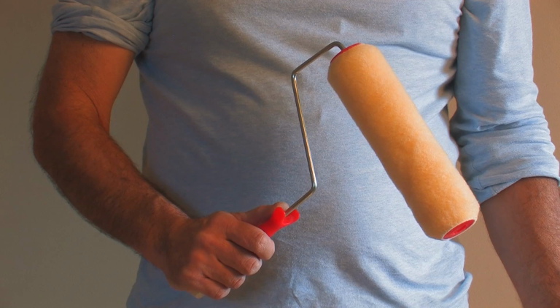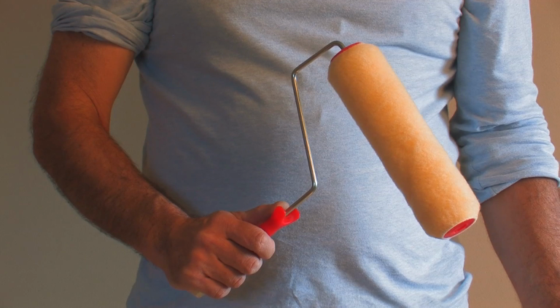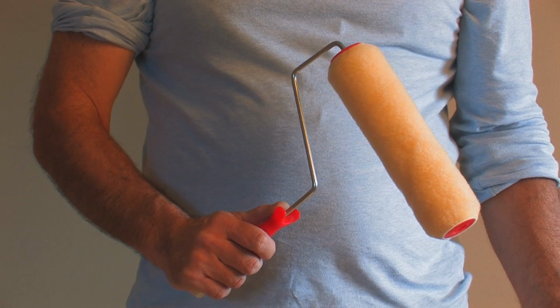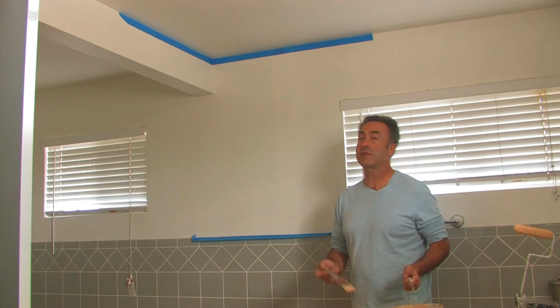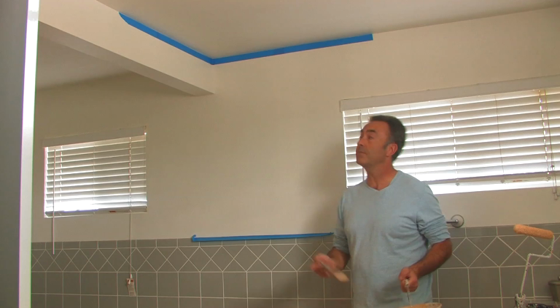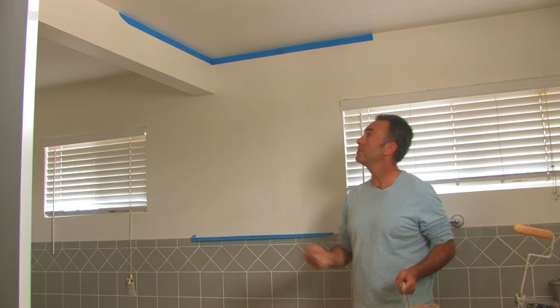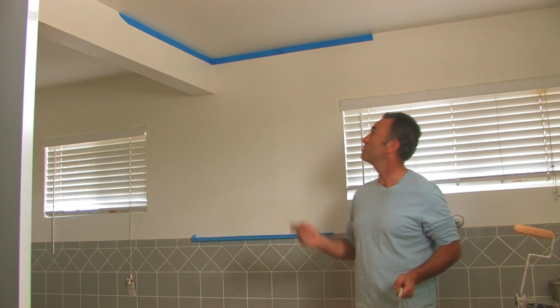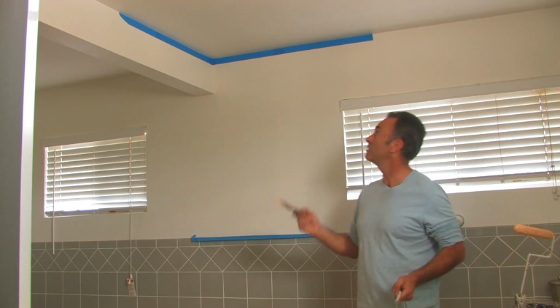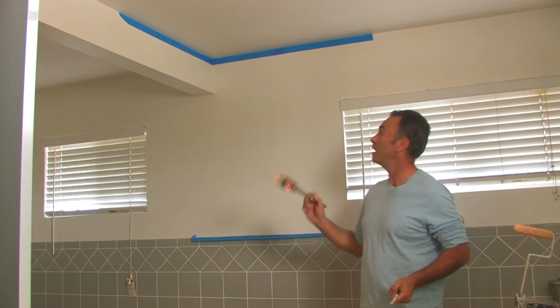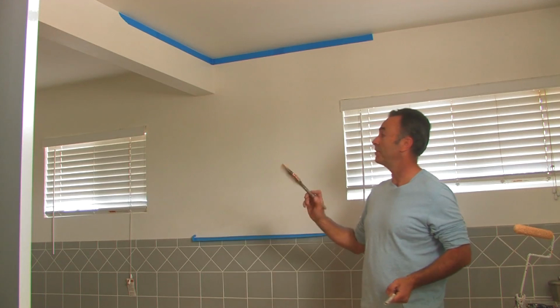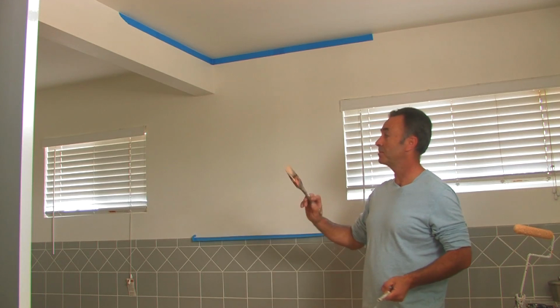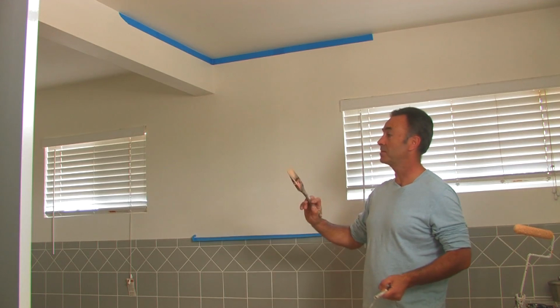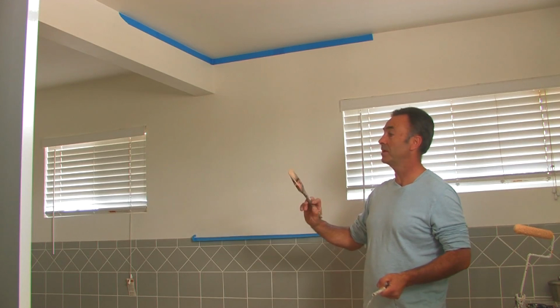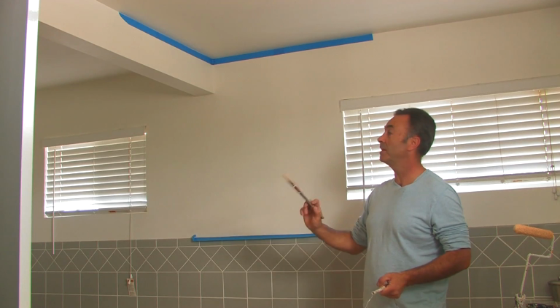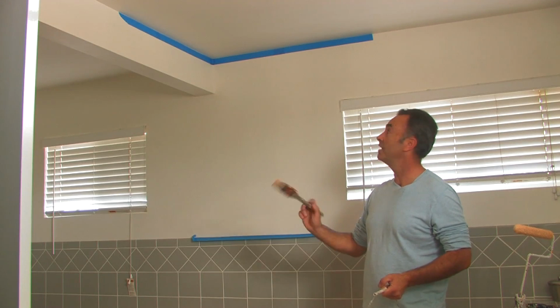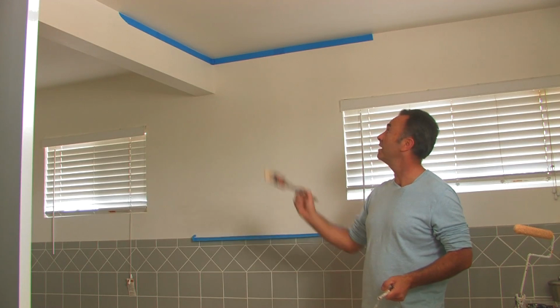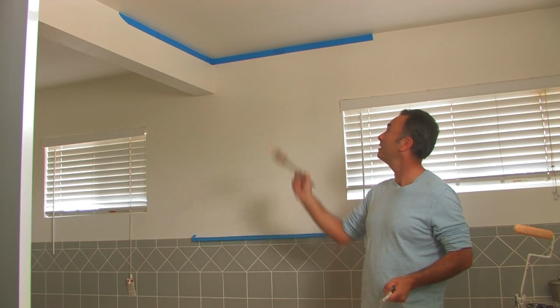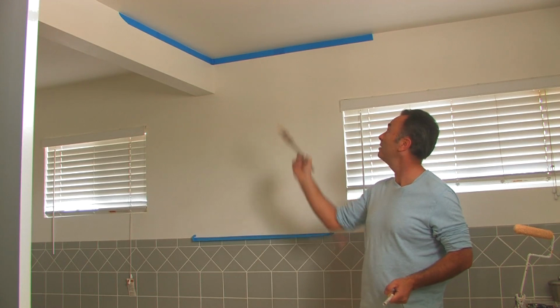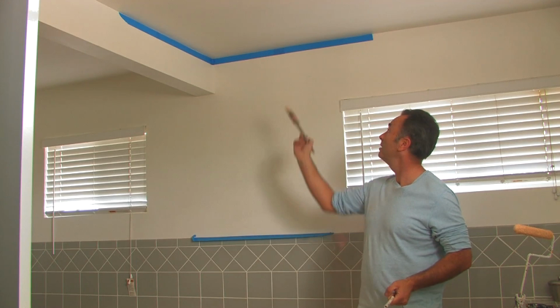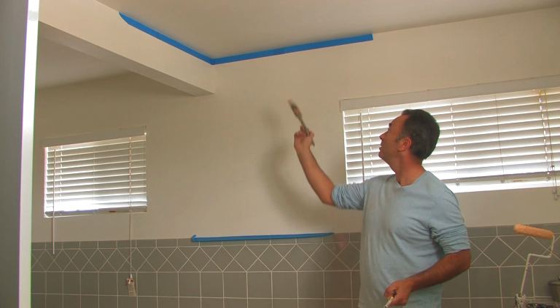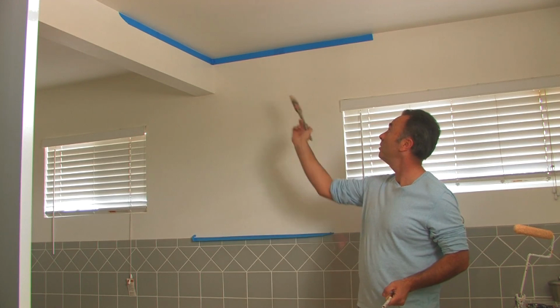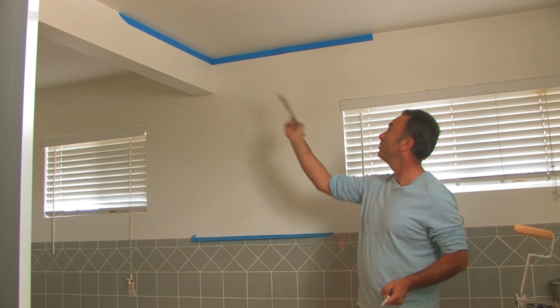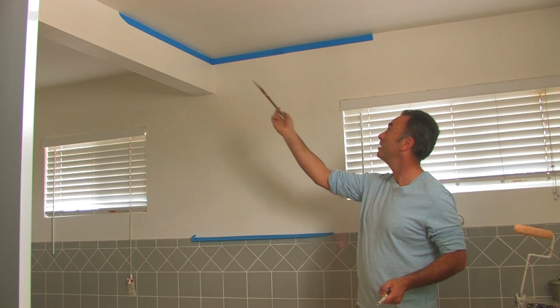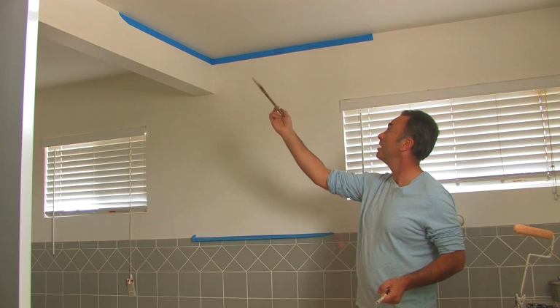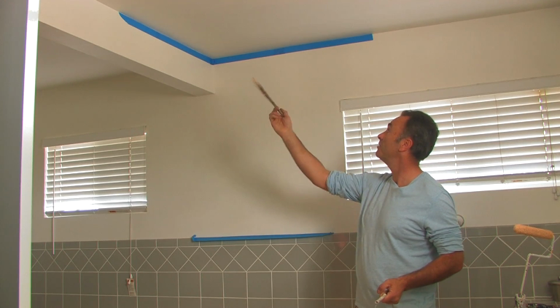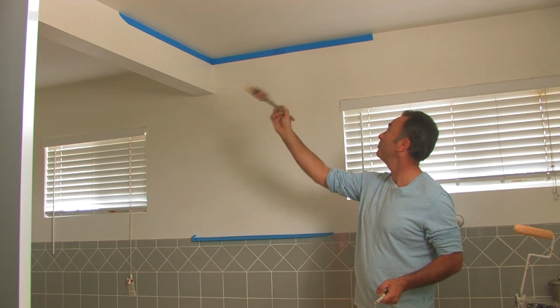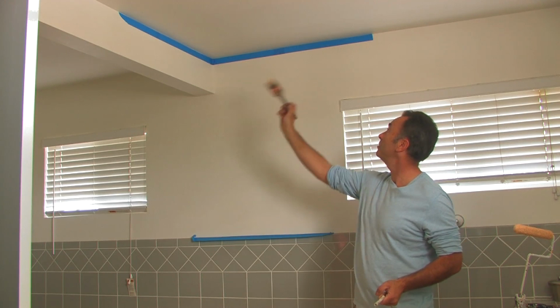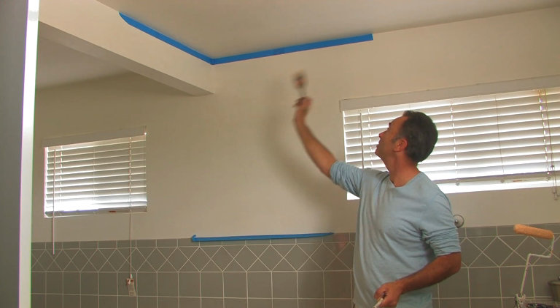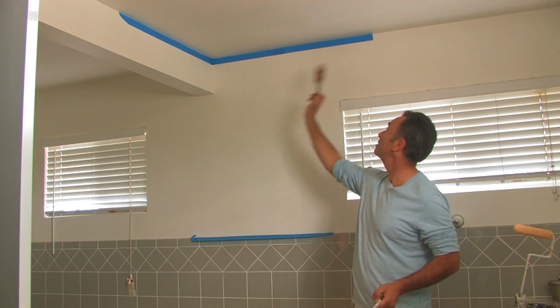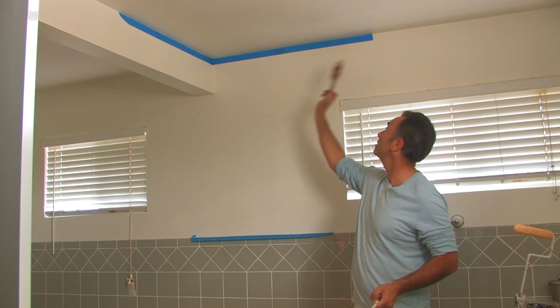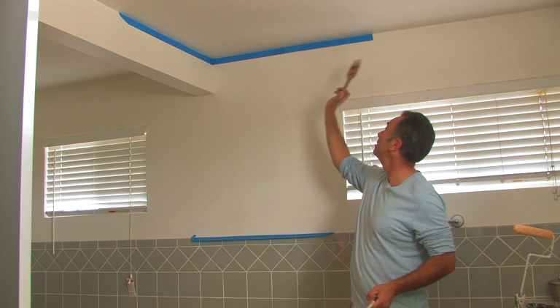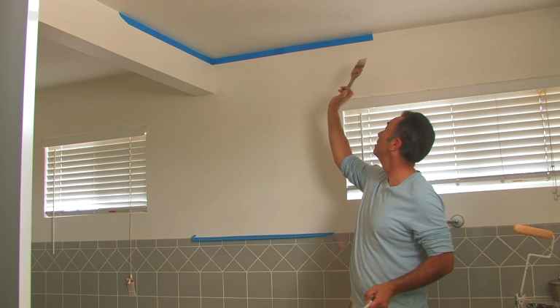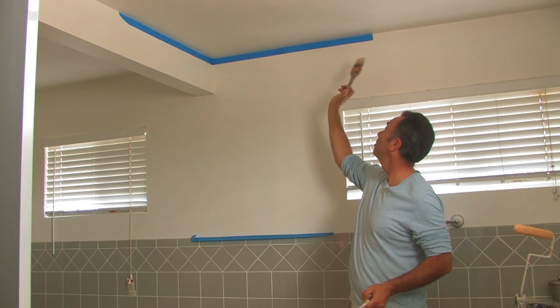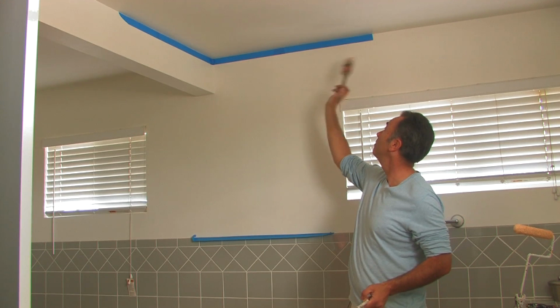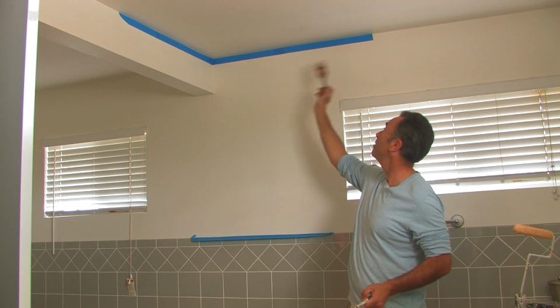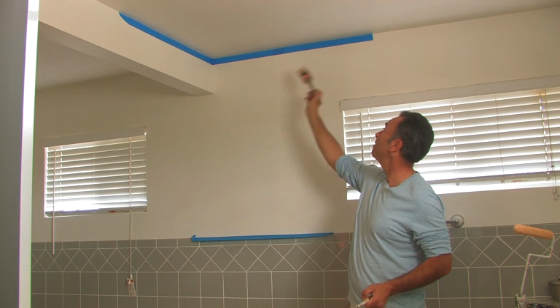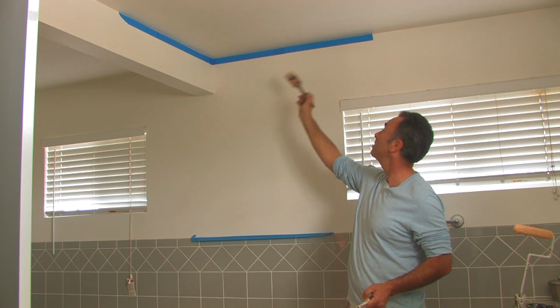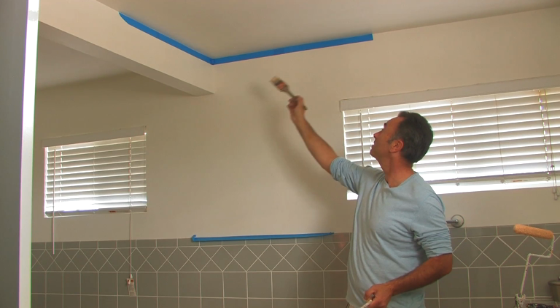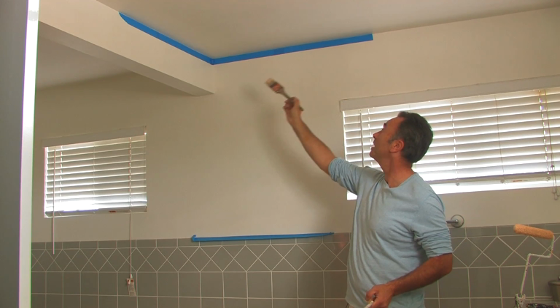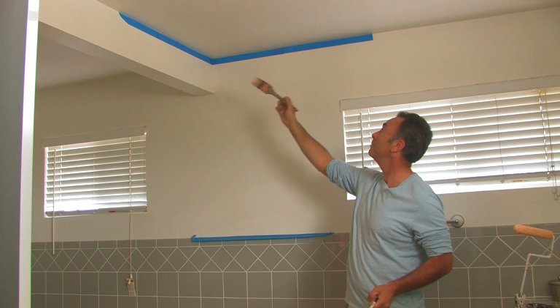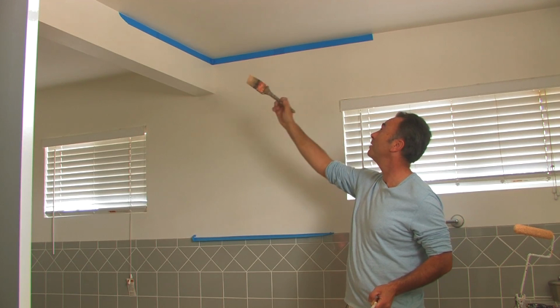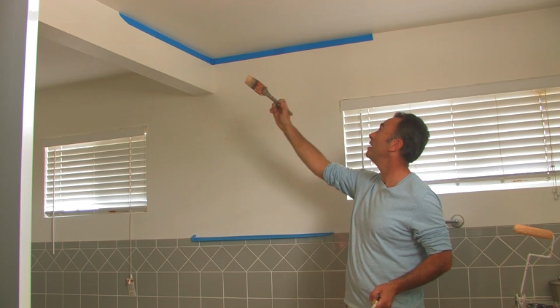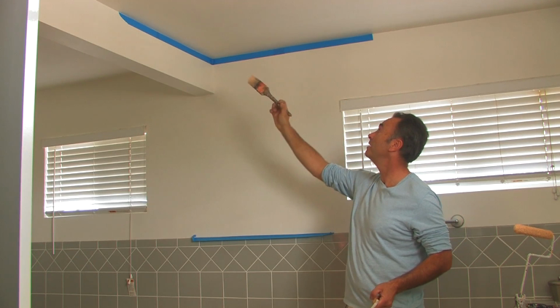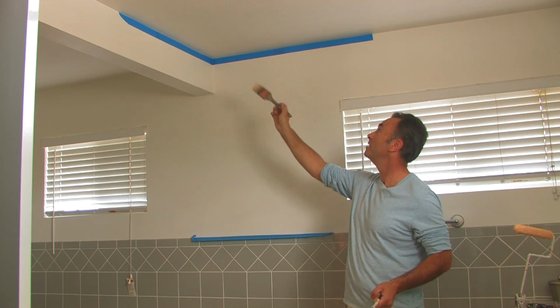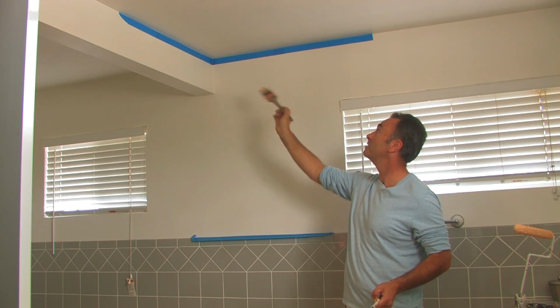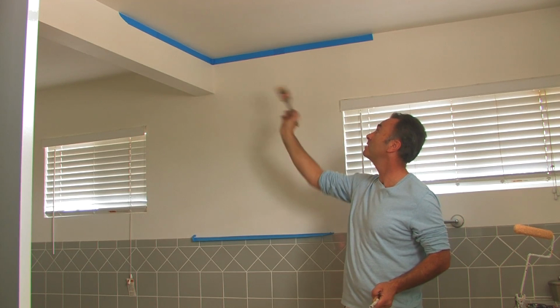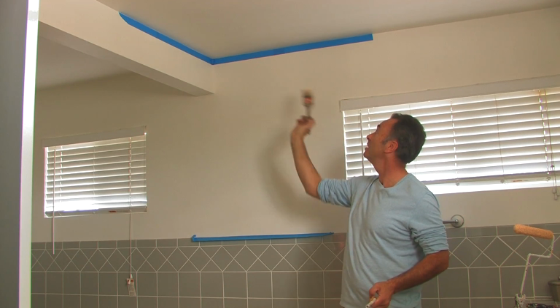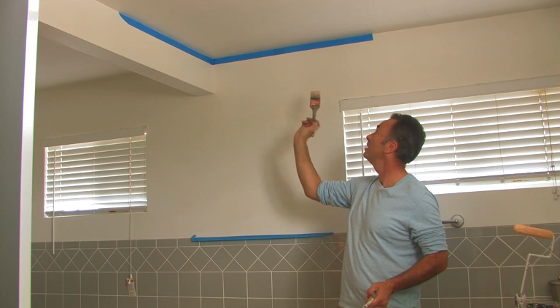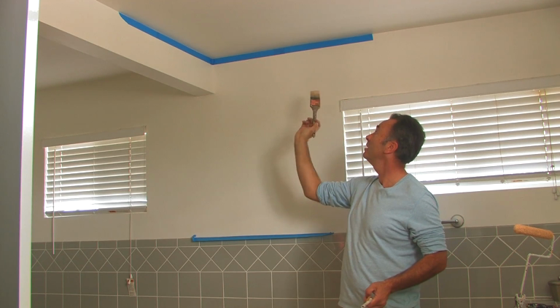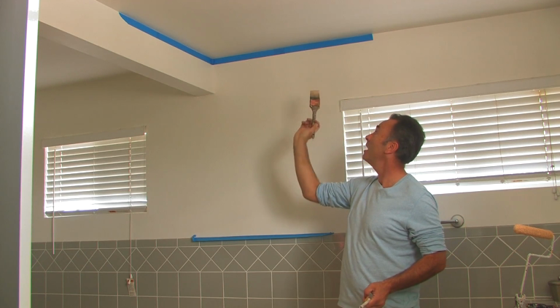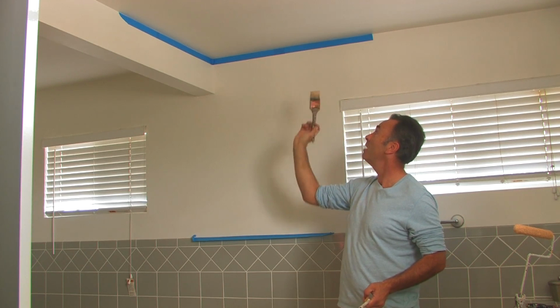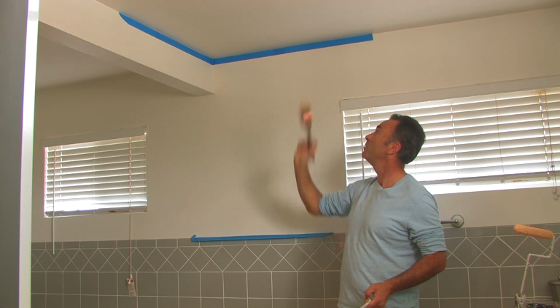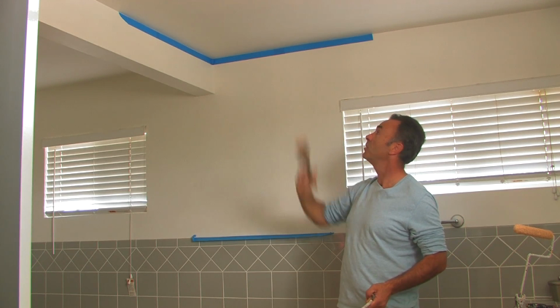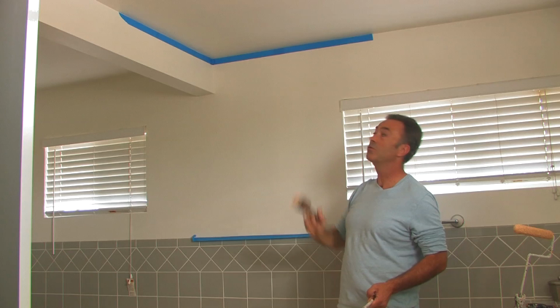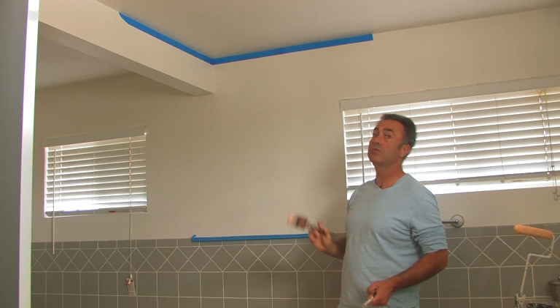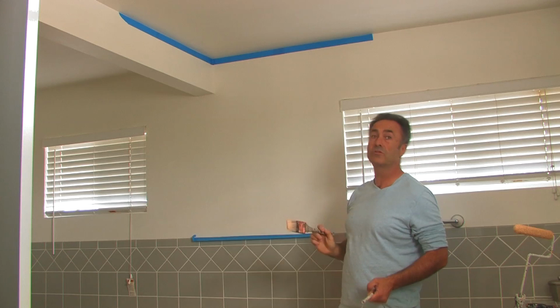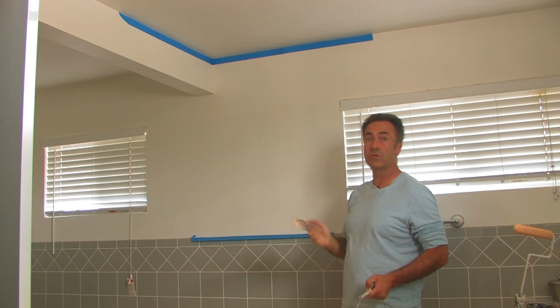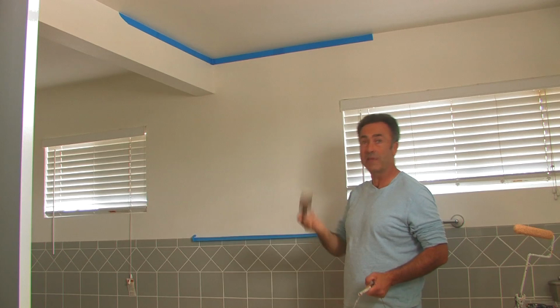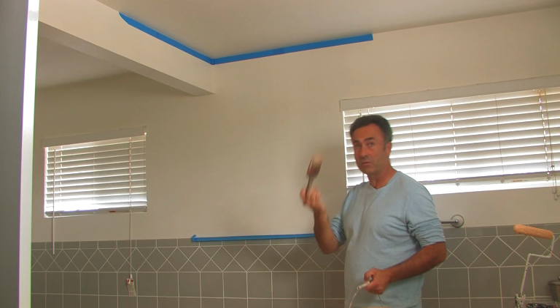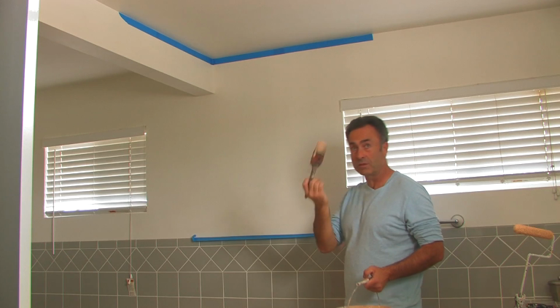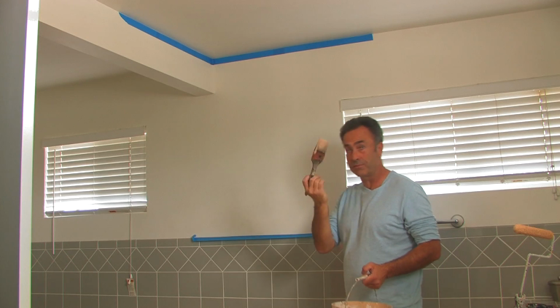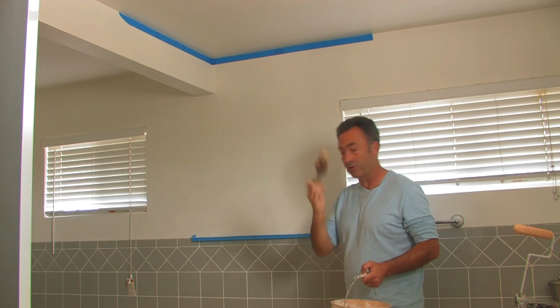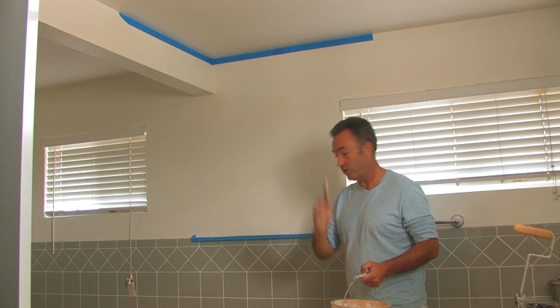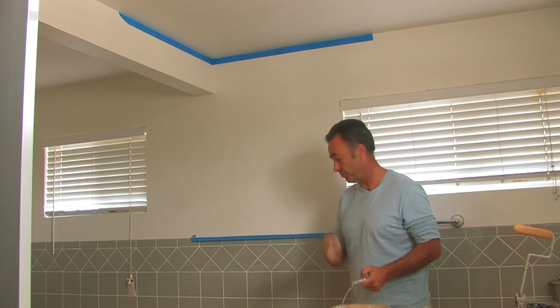The next step is to cut the ceiling in on the edges where our tape line is, and we're going to do that with the brush.